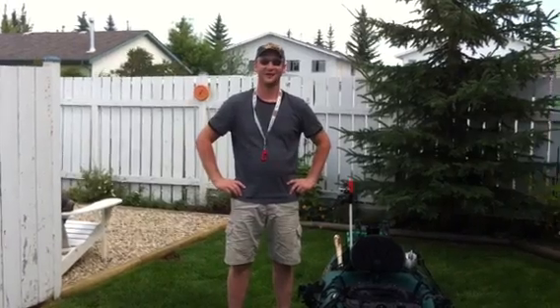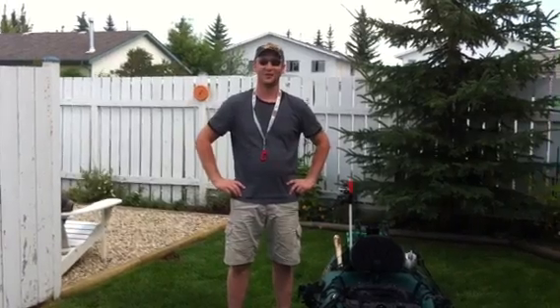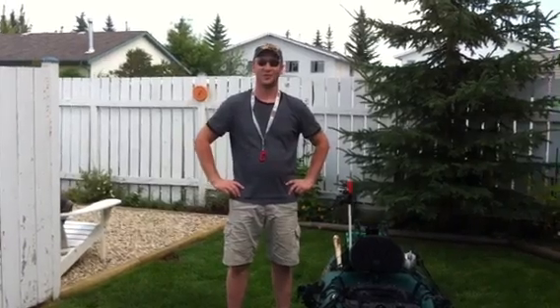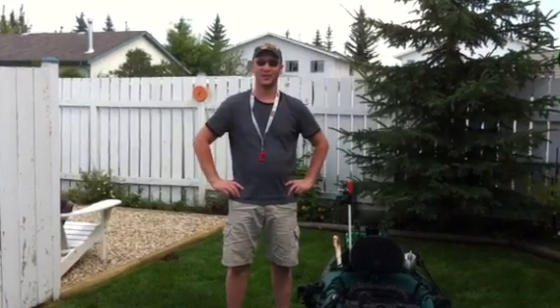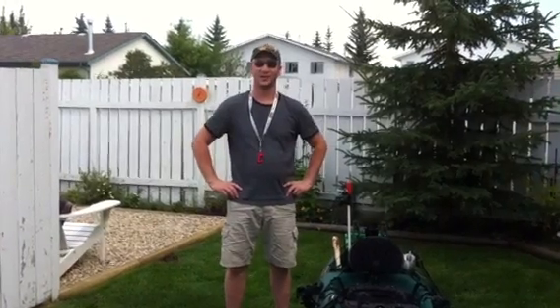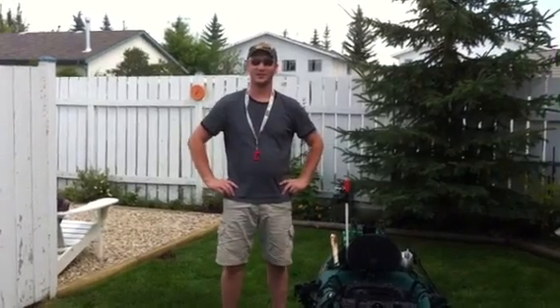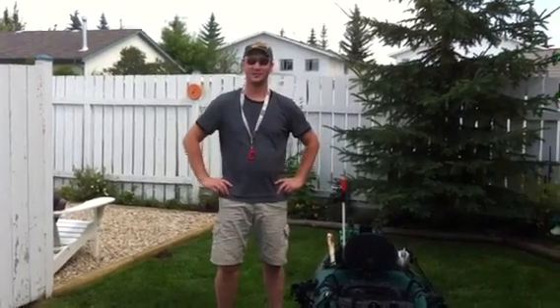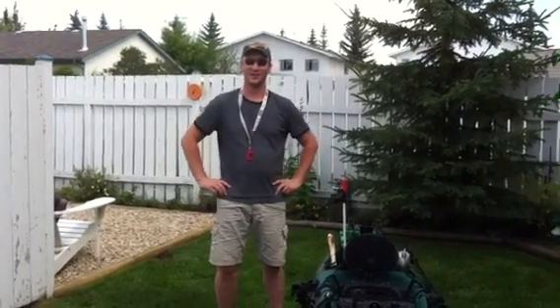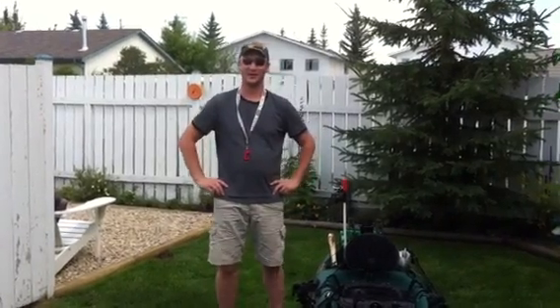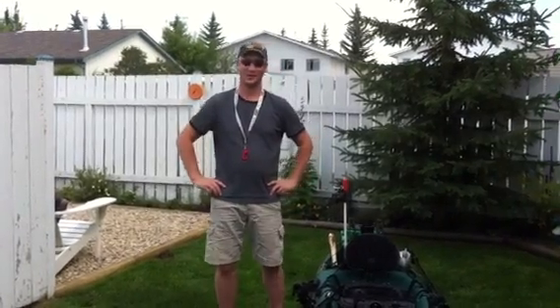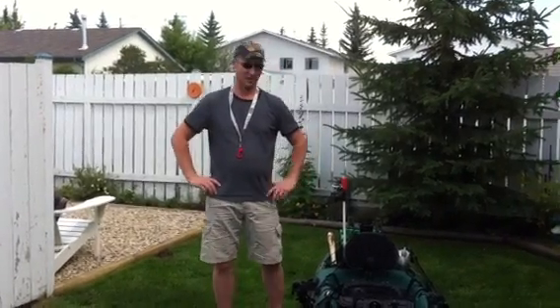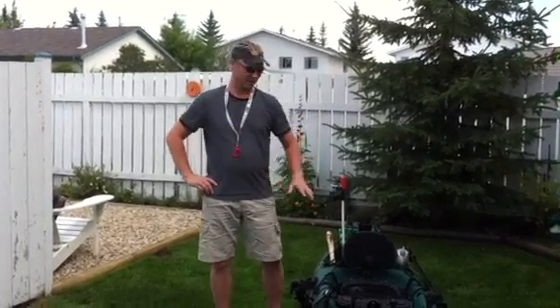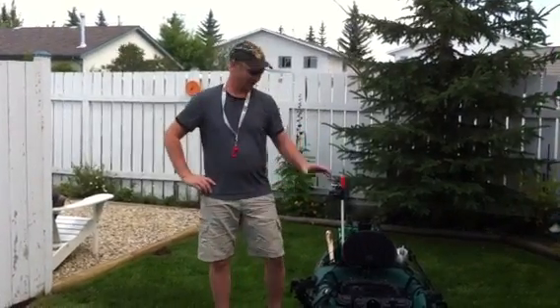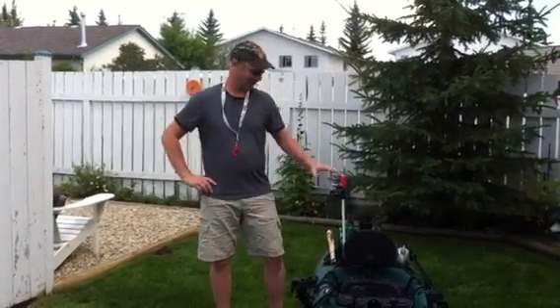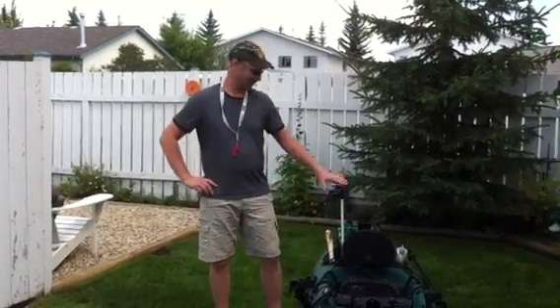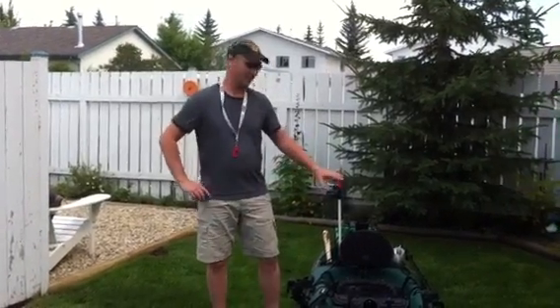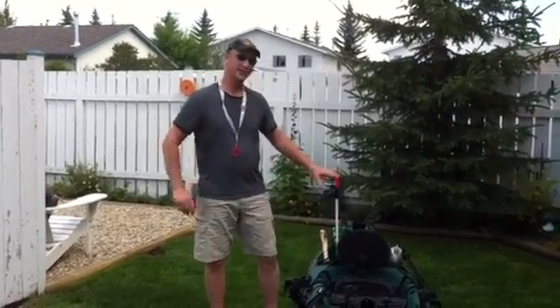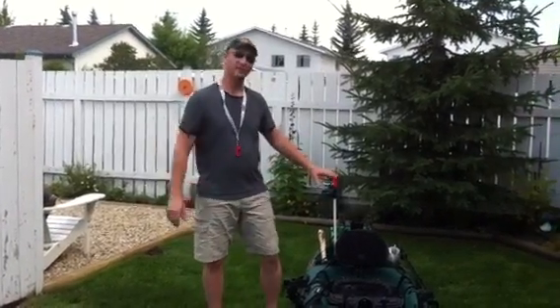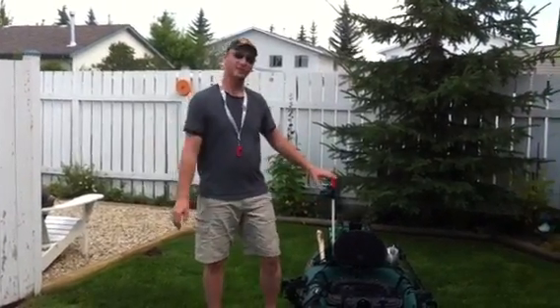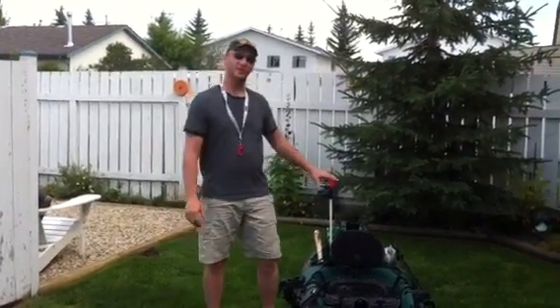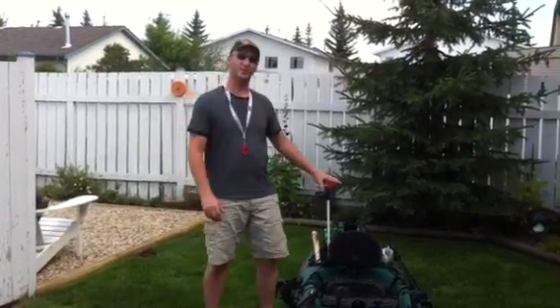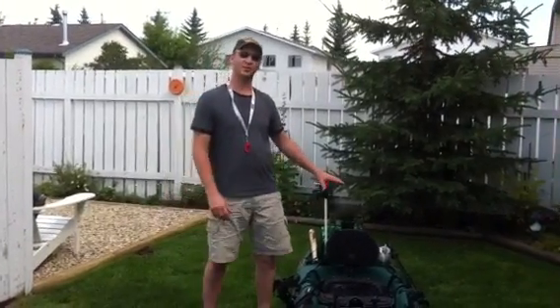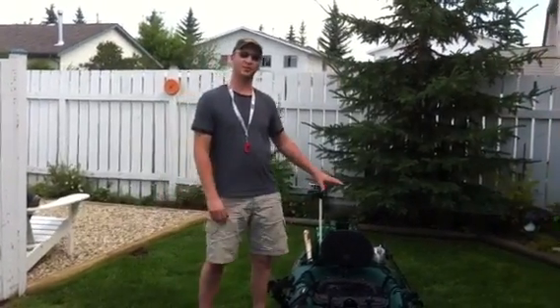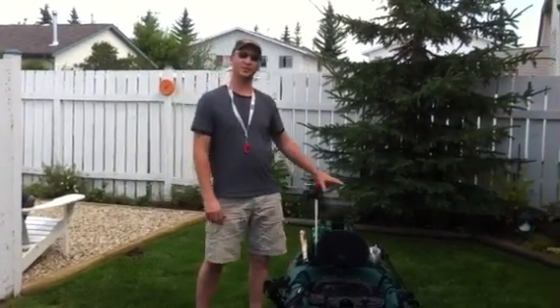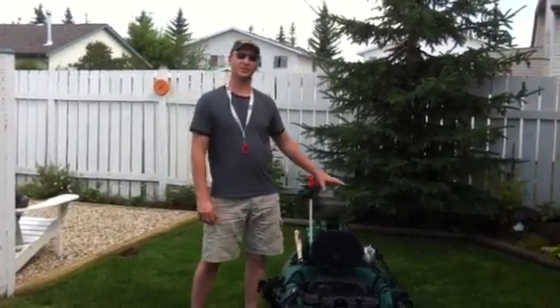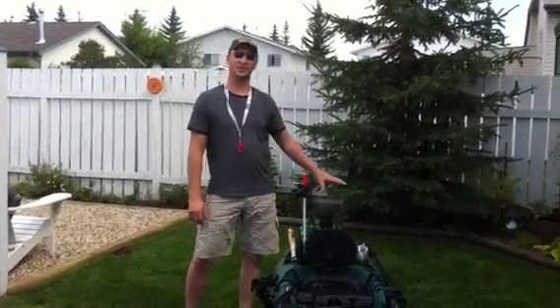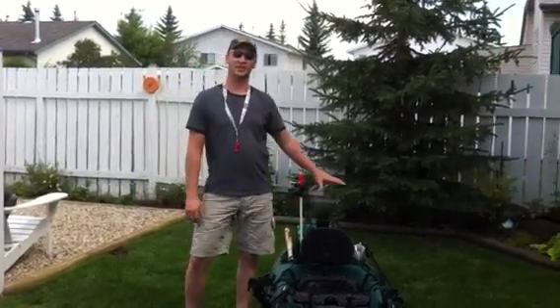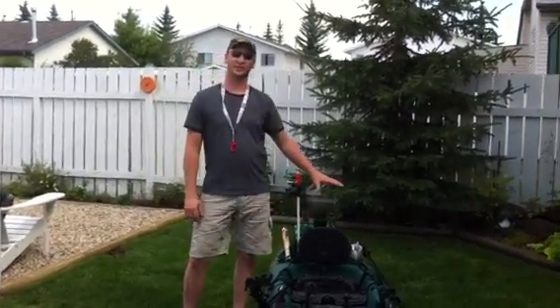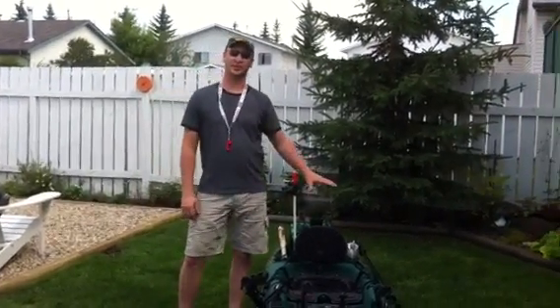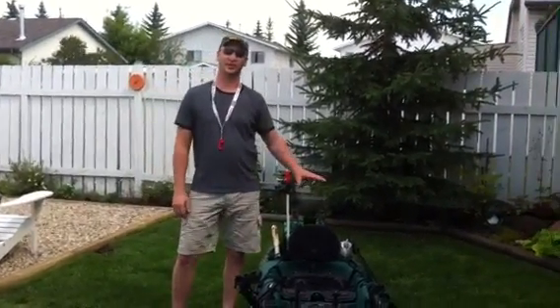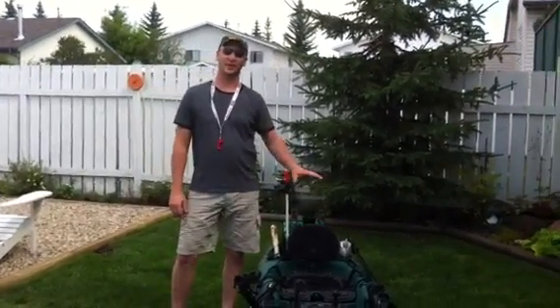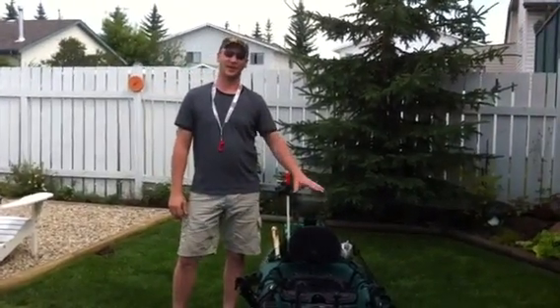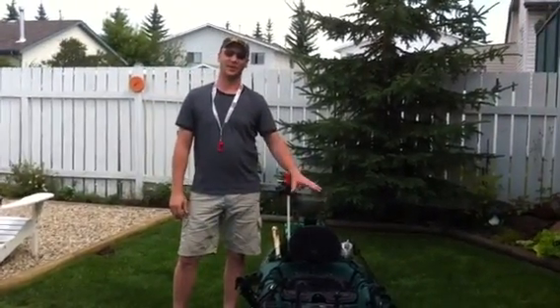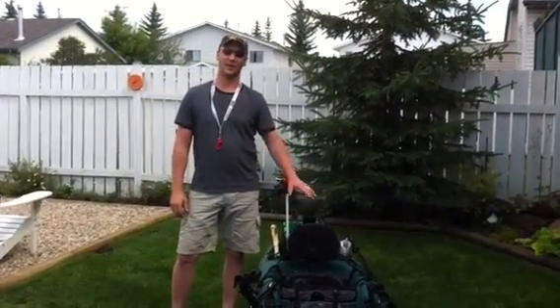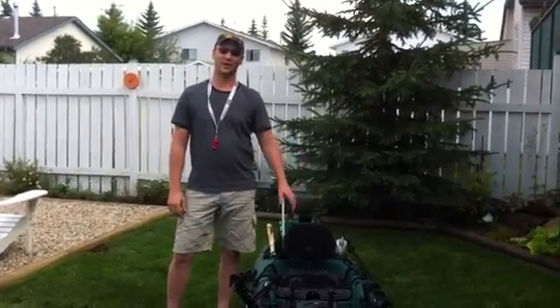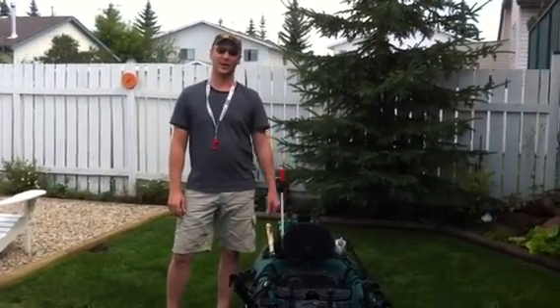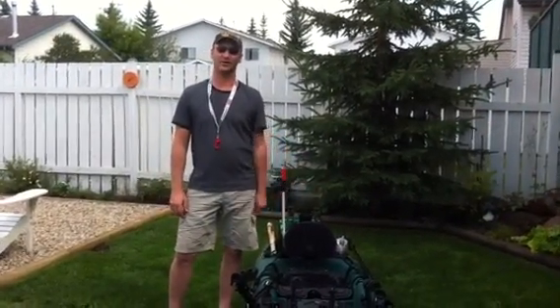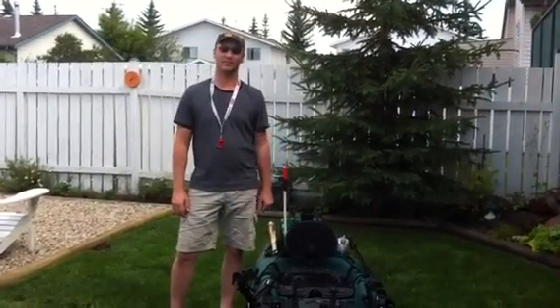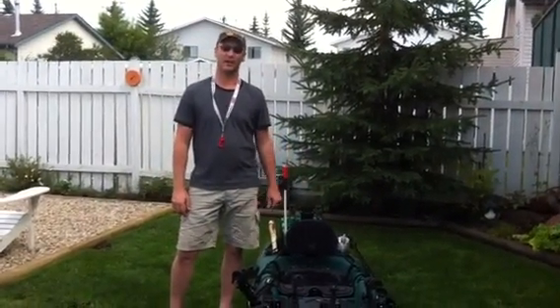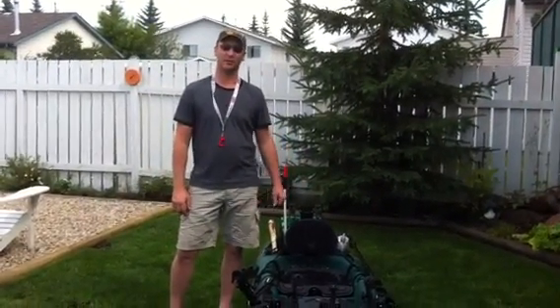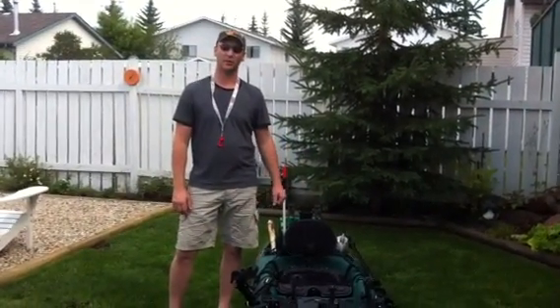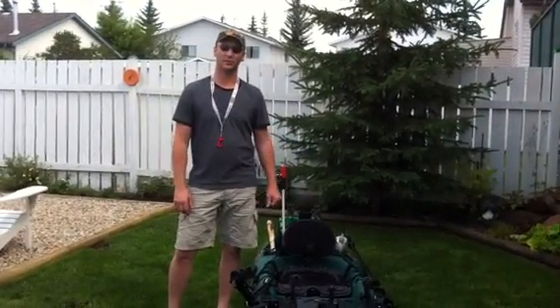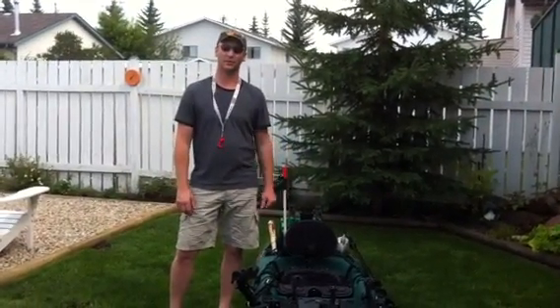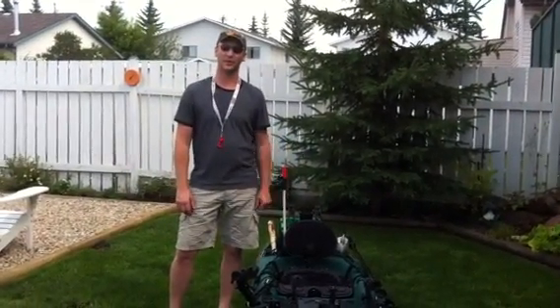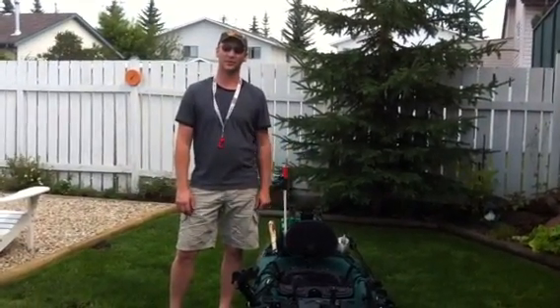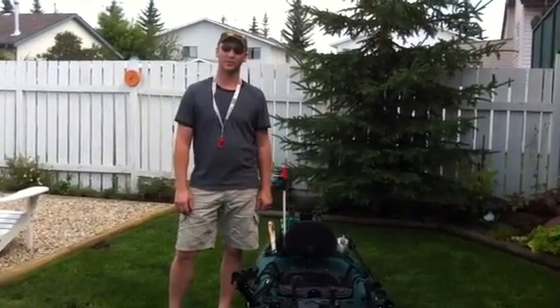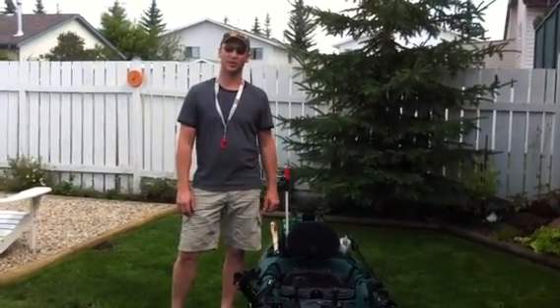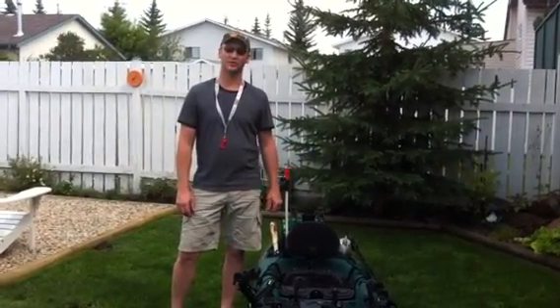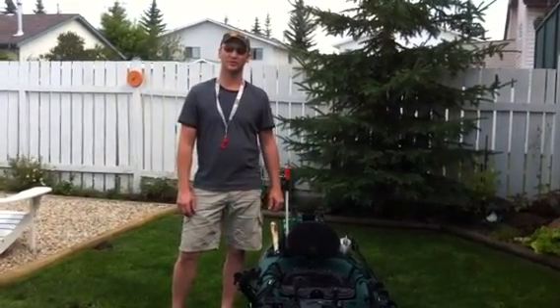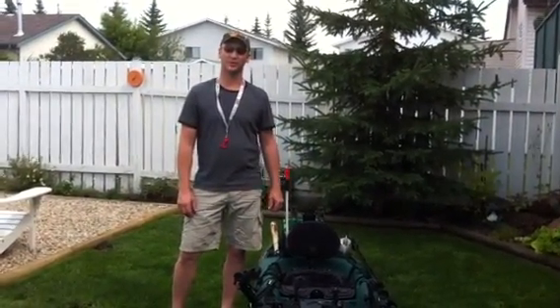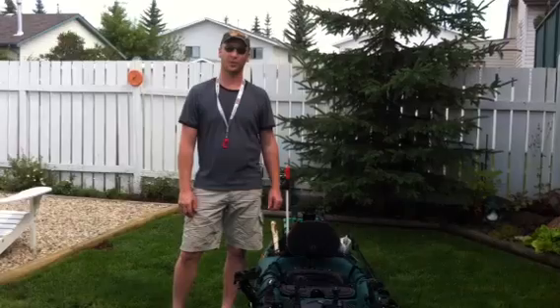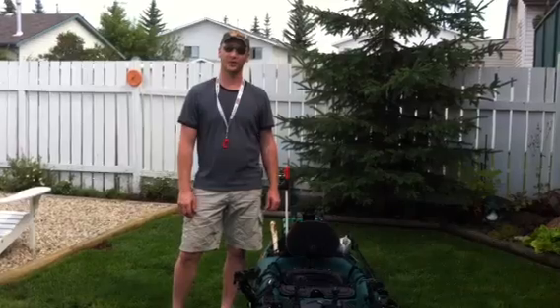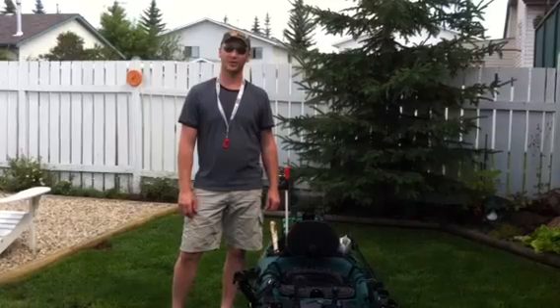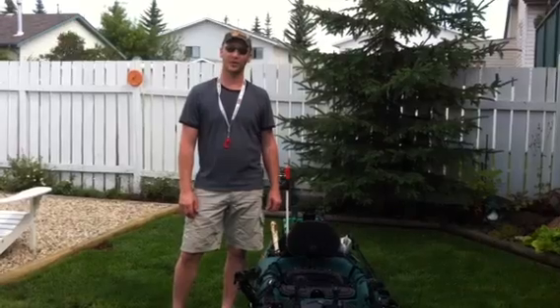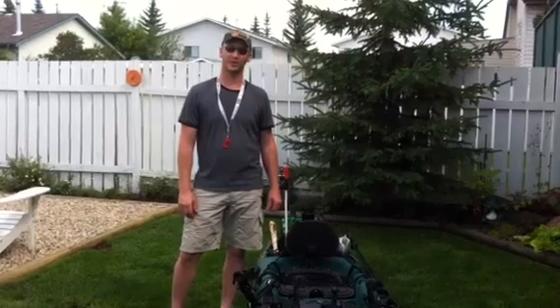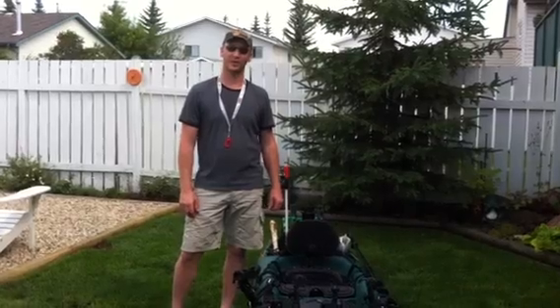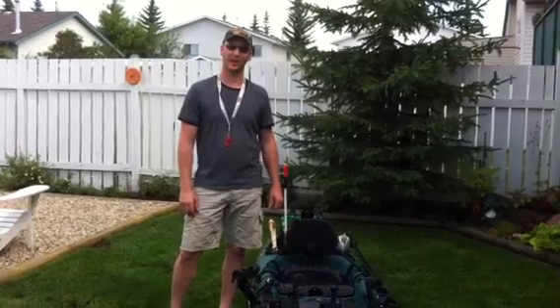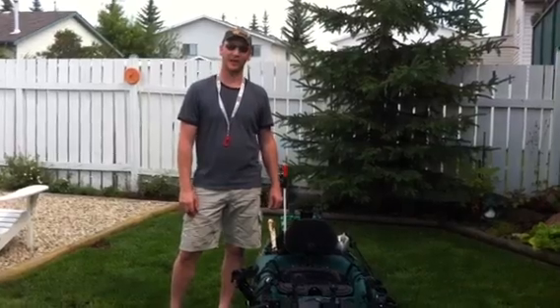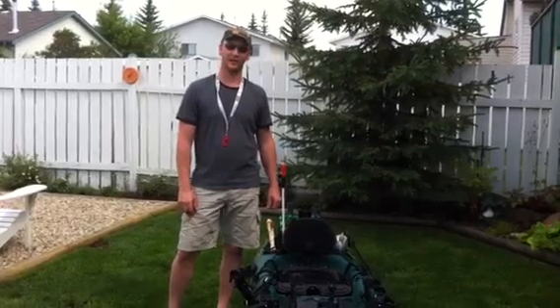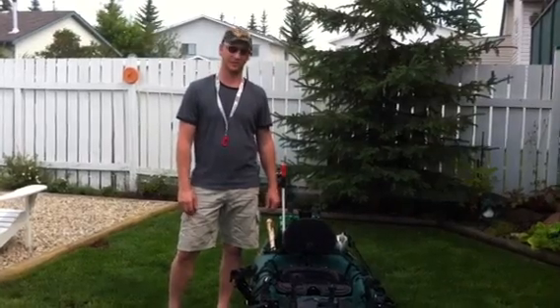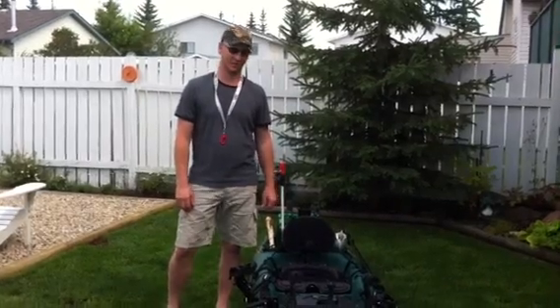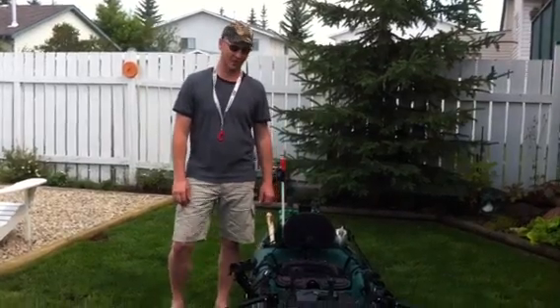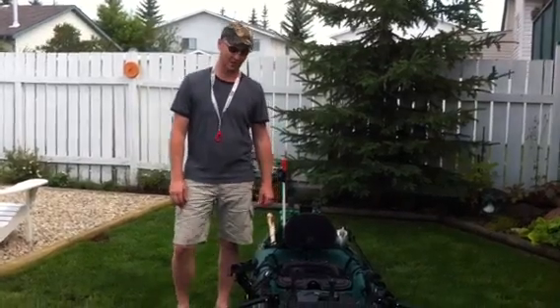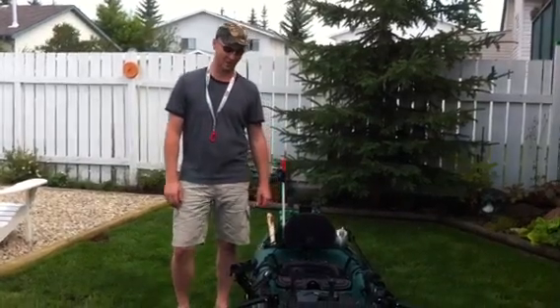Hey everybody, this is Mike. I am here to show you the setup on how I have my Wilderness 120 Tarpon Angler set up.